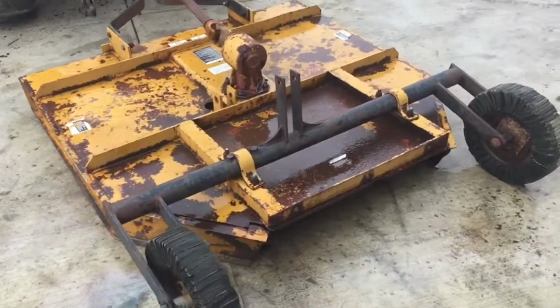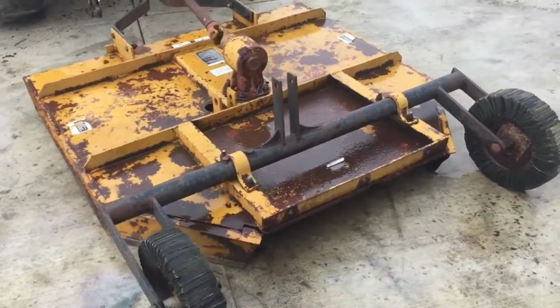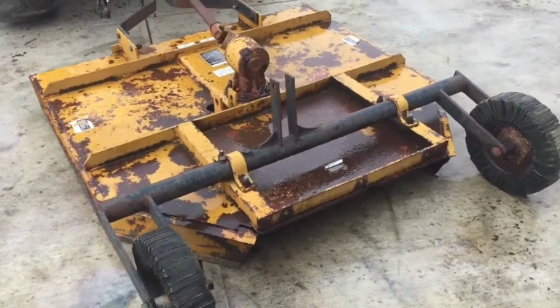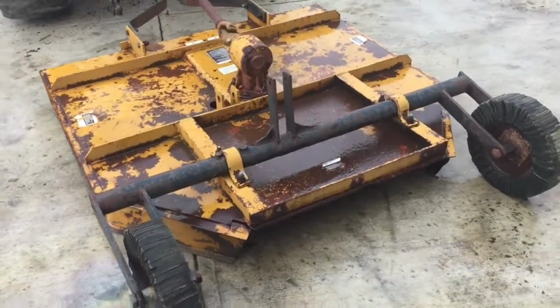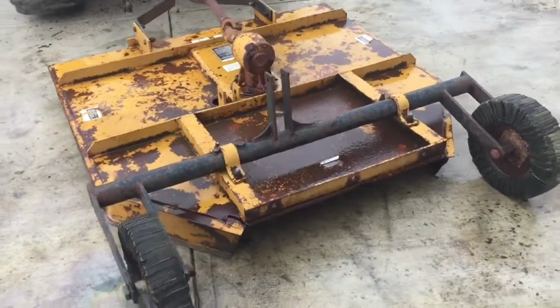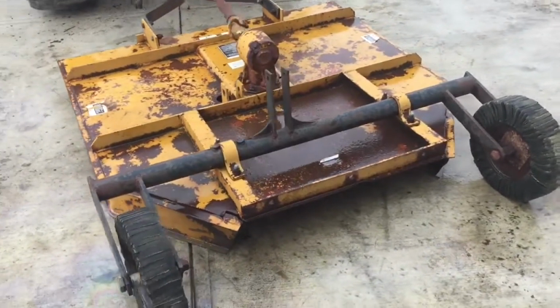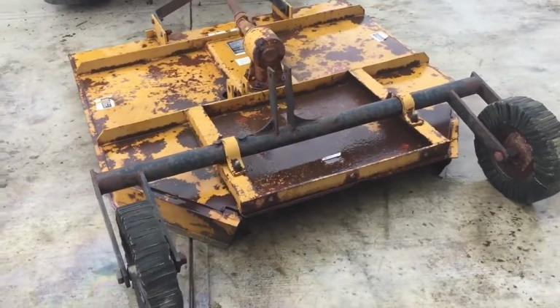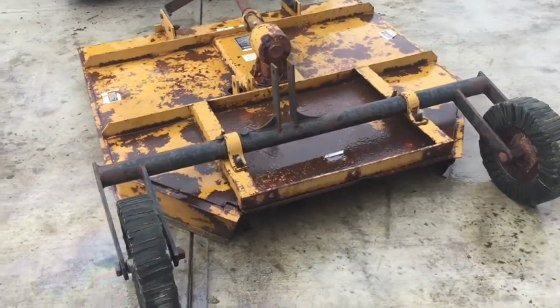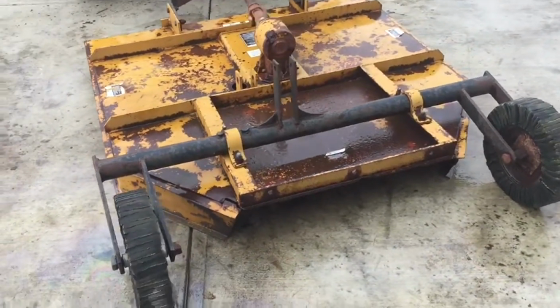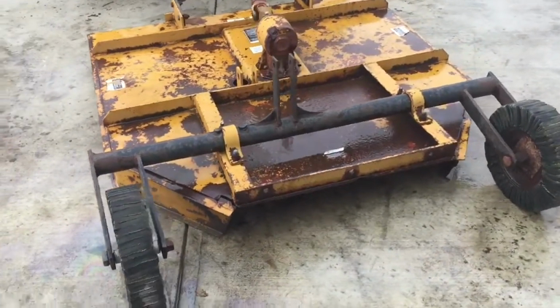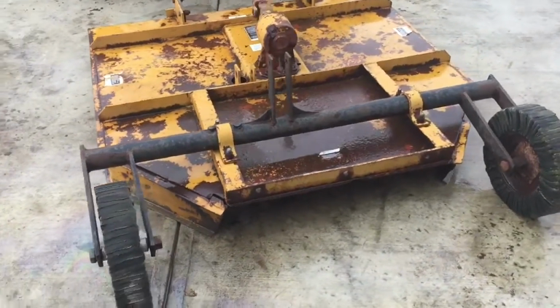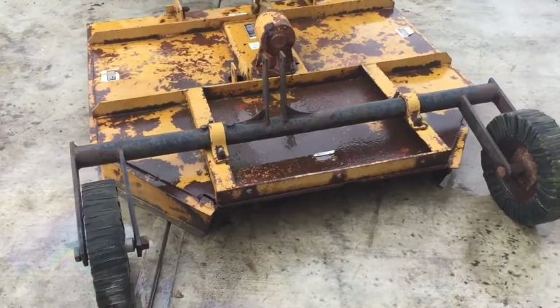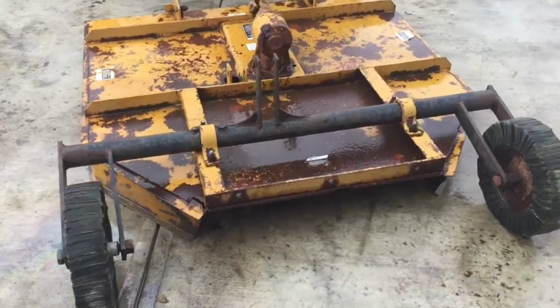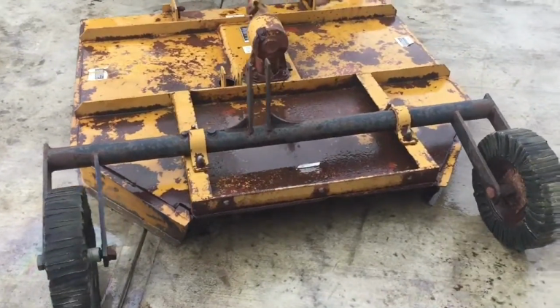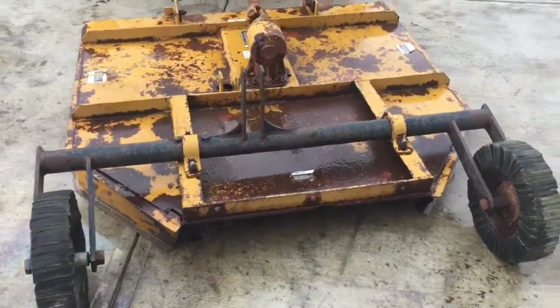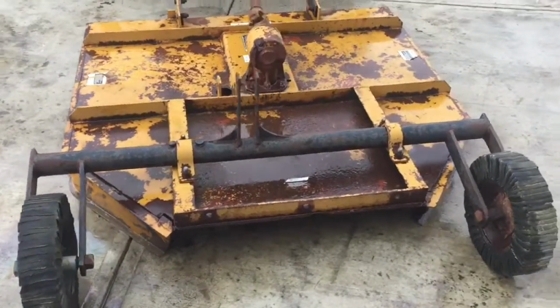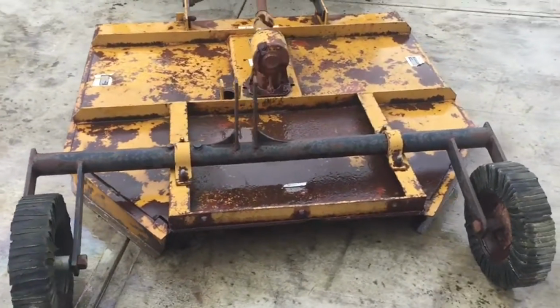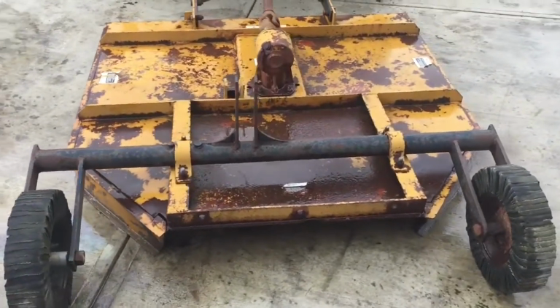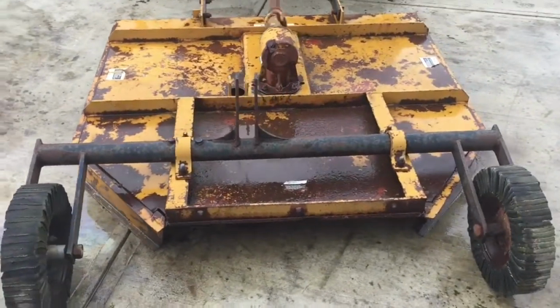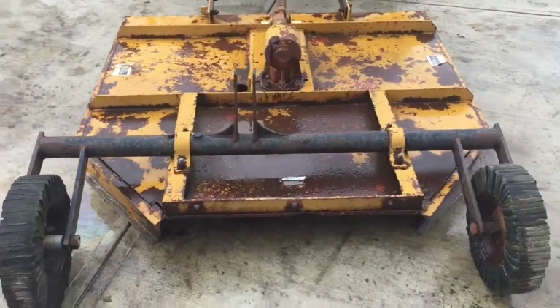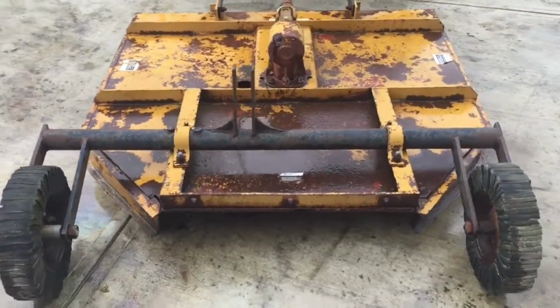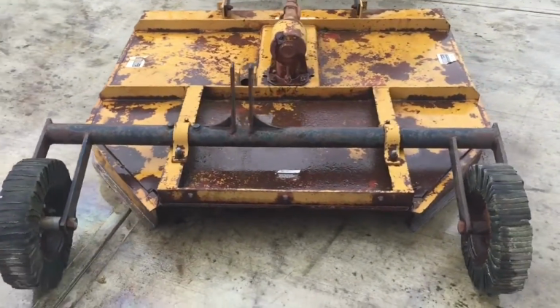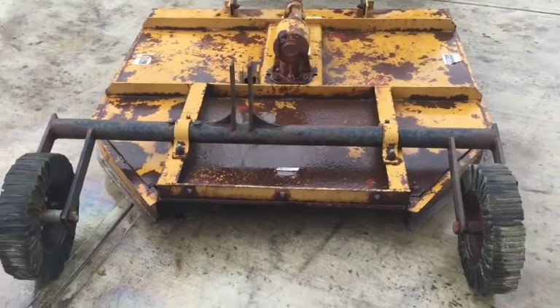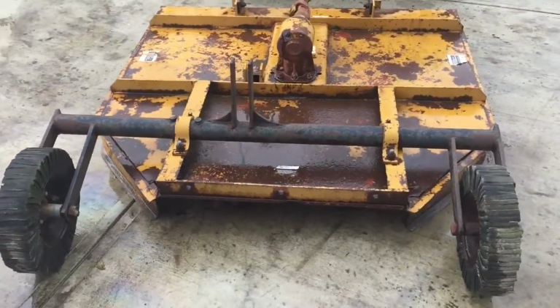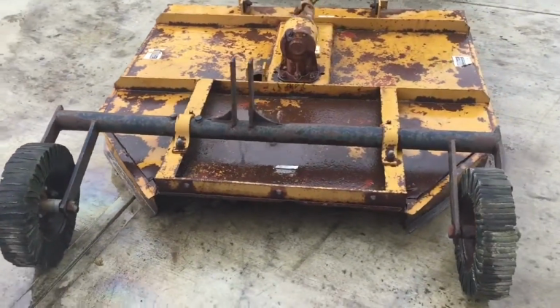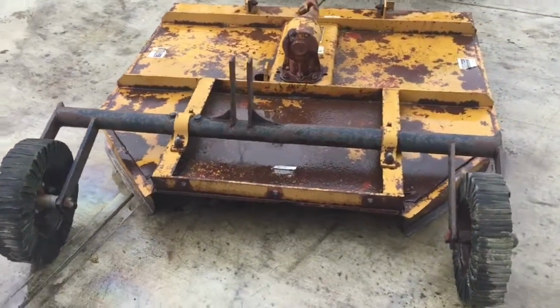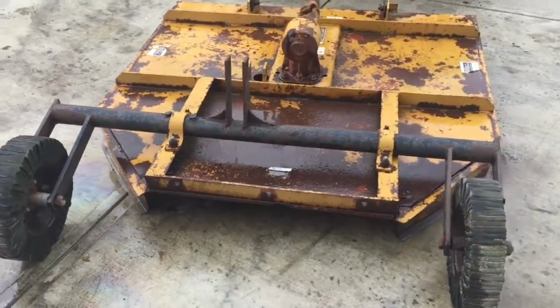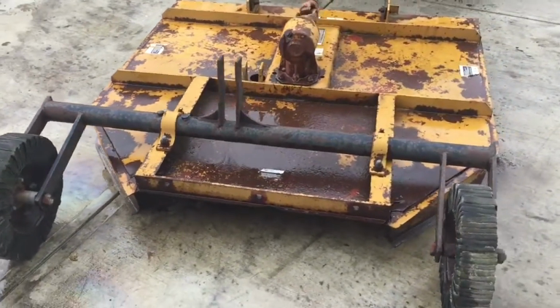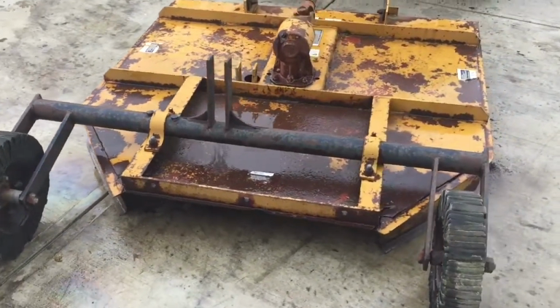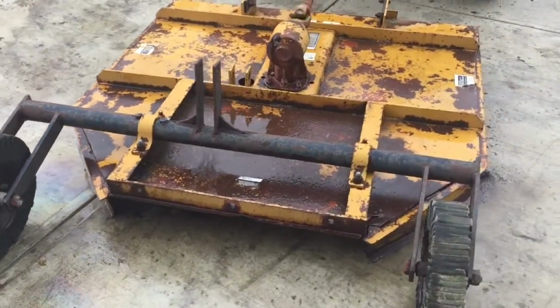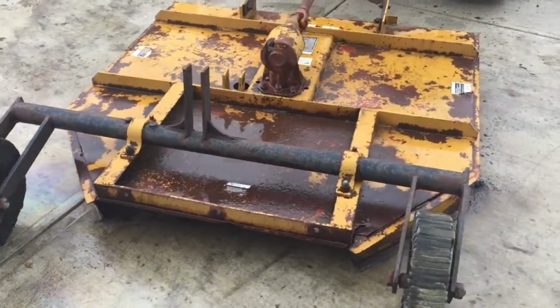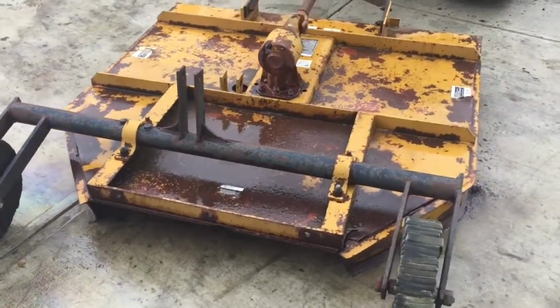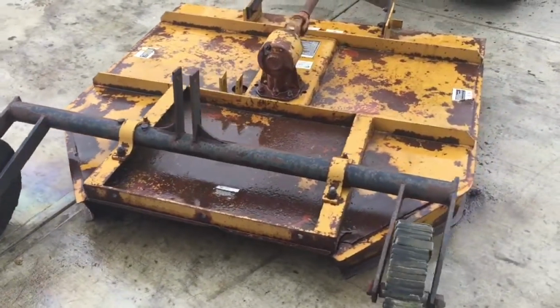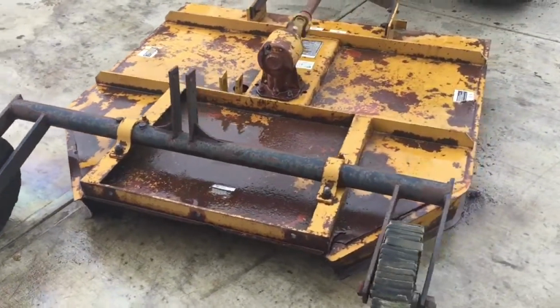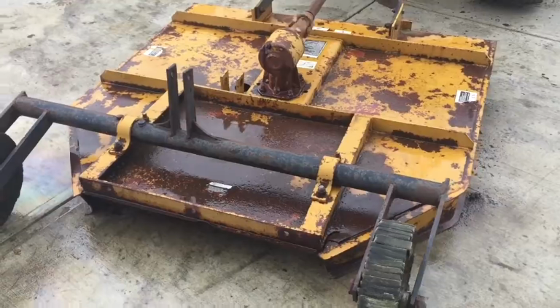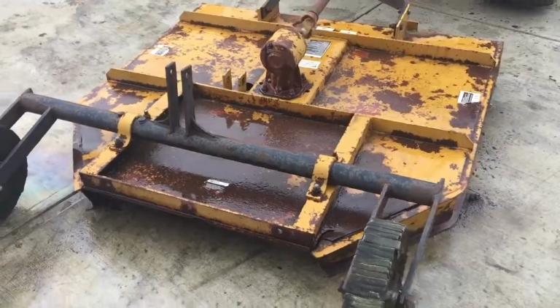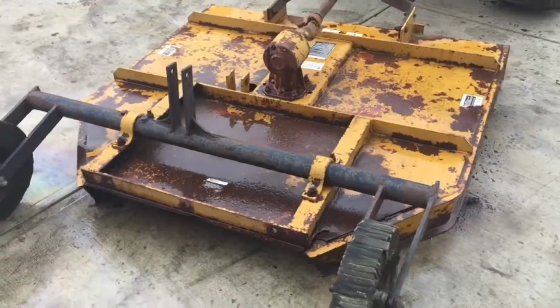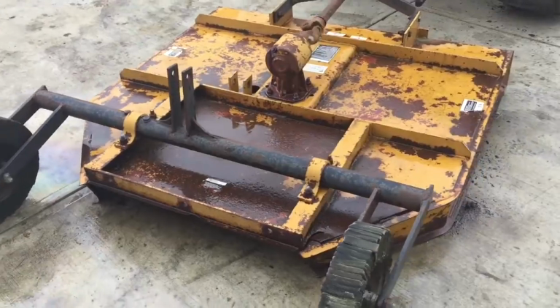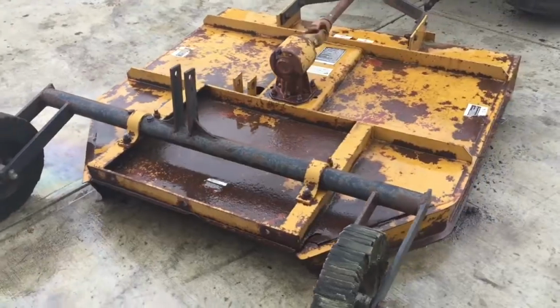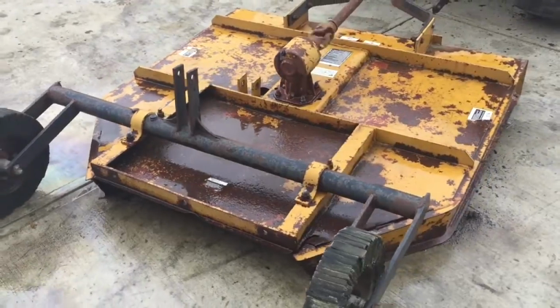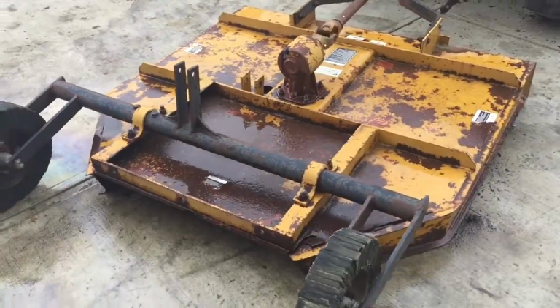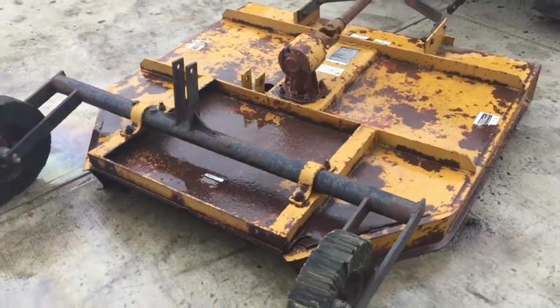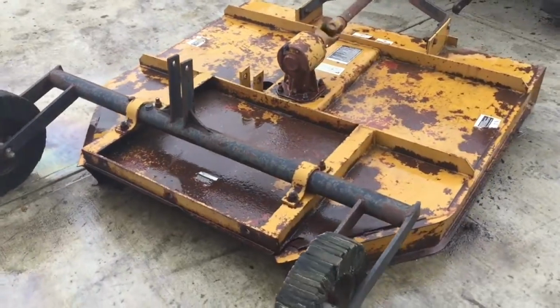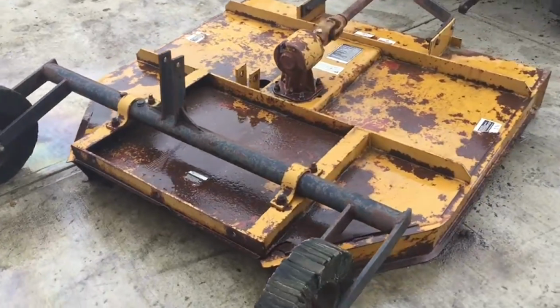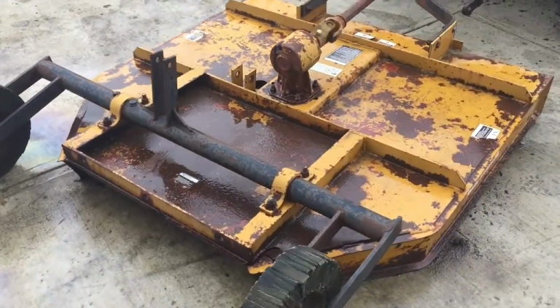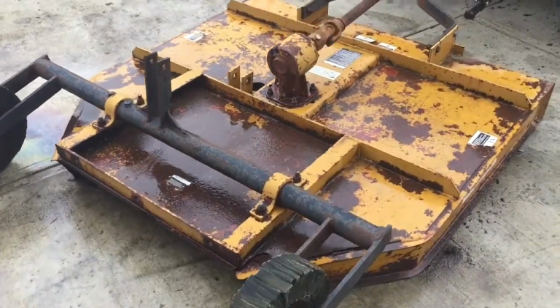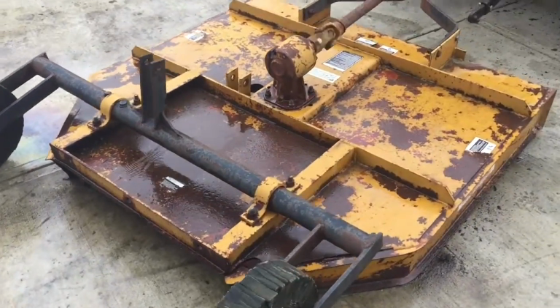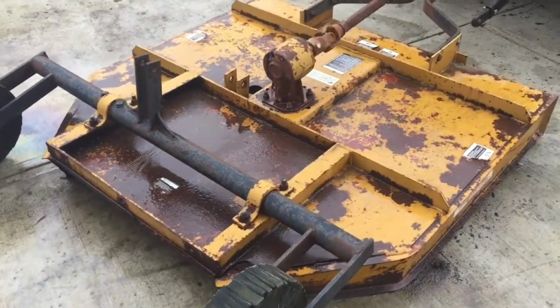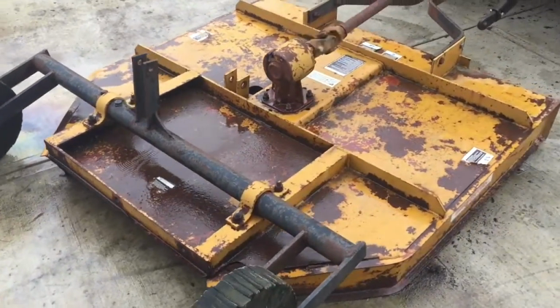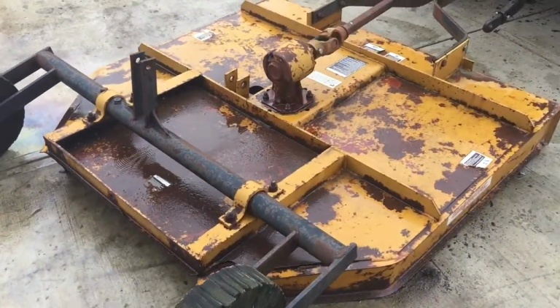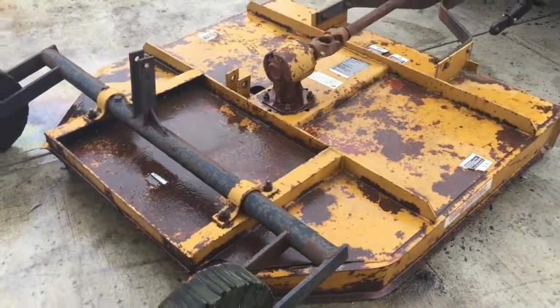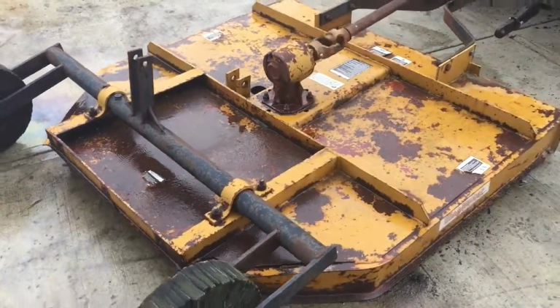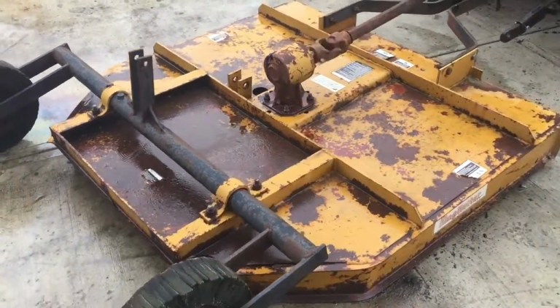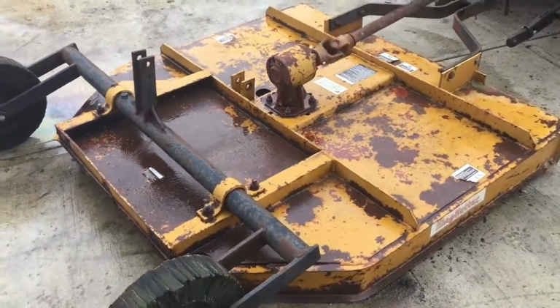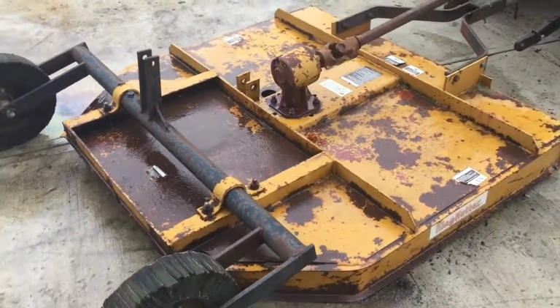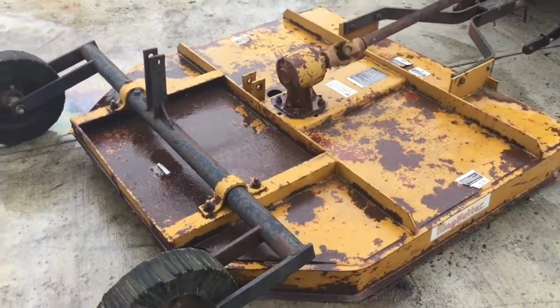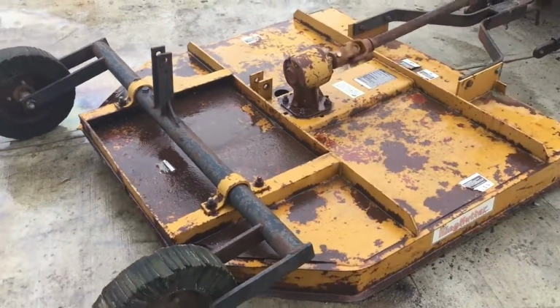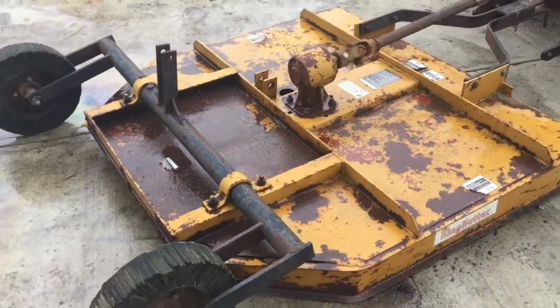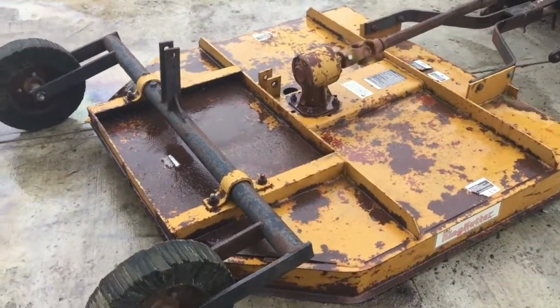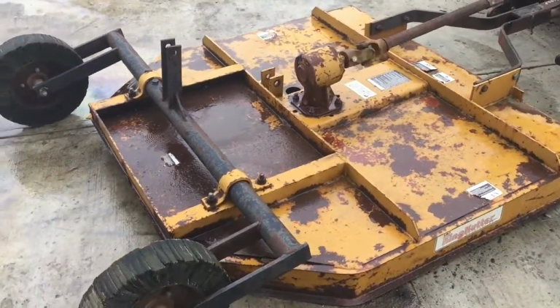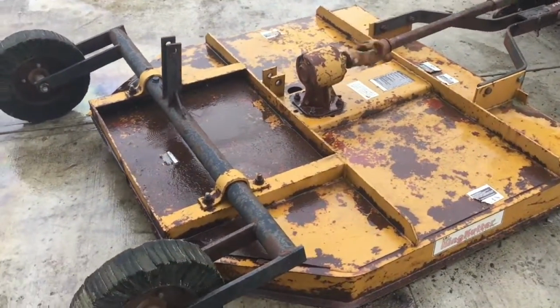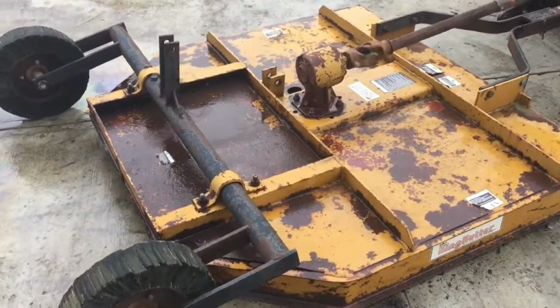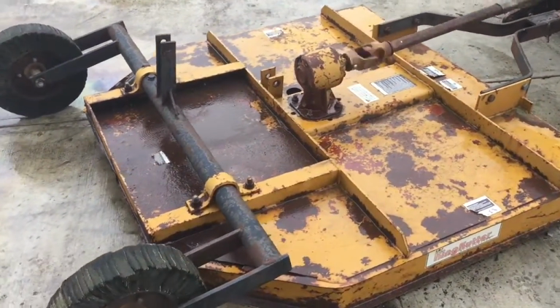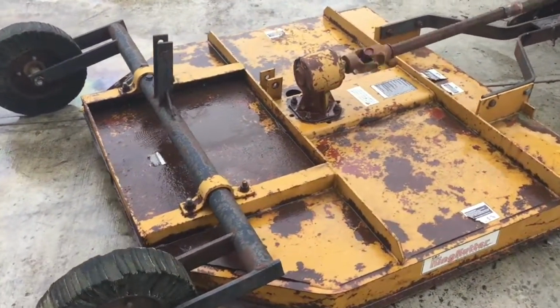There is a stump jumper under it — probably needs blades sharpened. We're going to have it for sale right here, so give one of us a call.